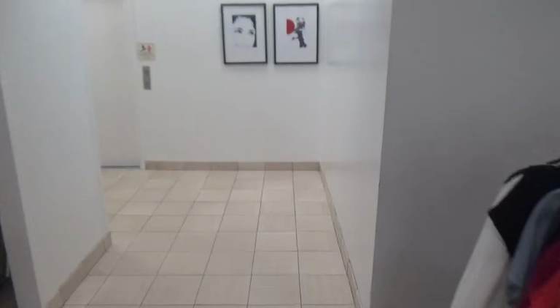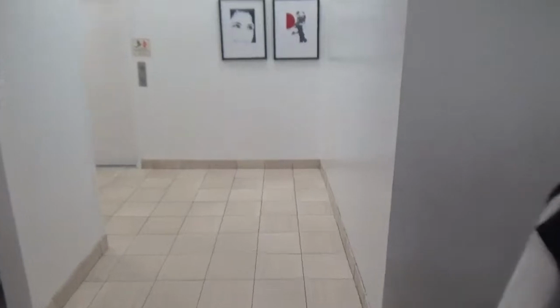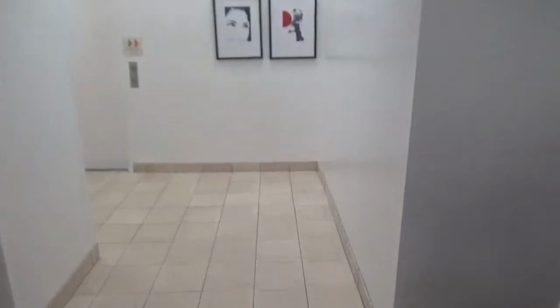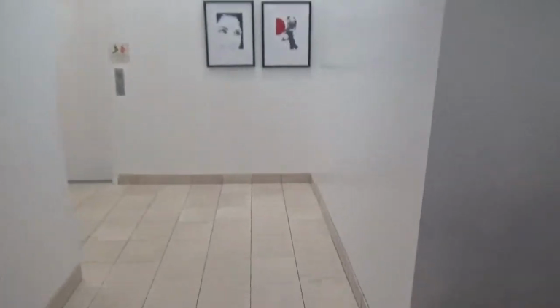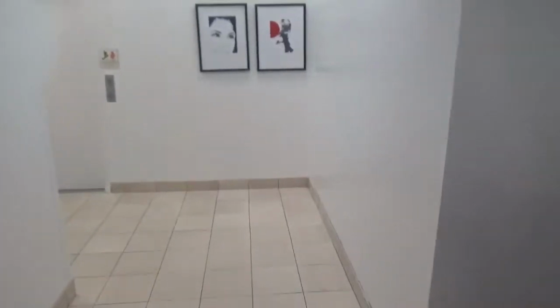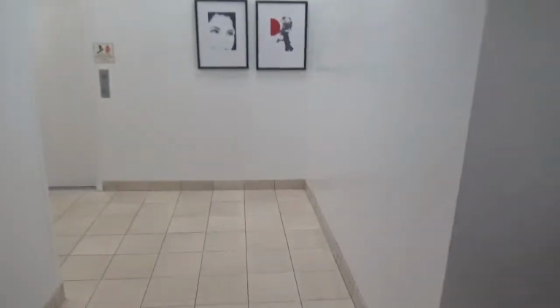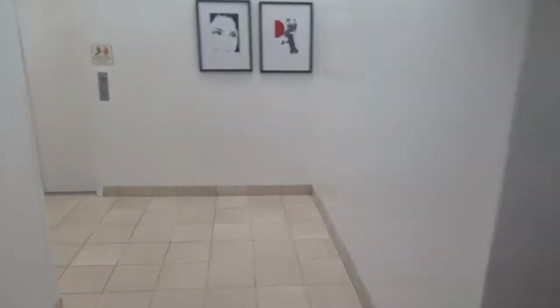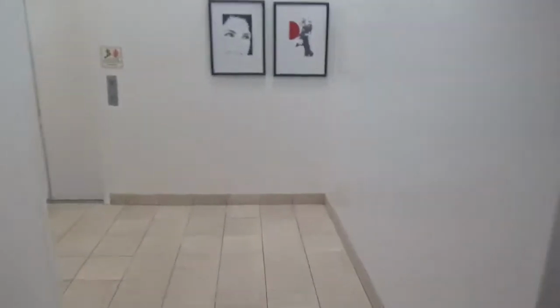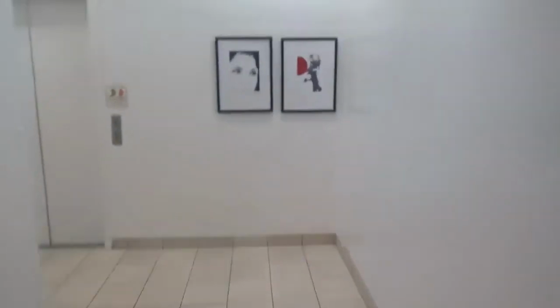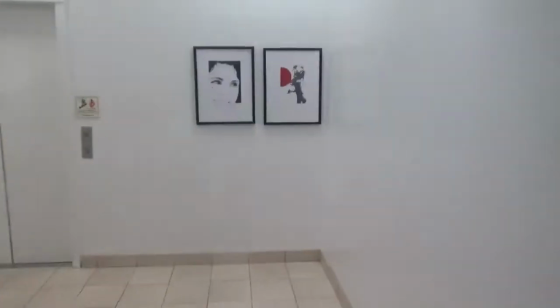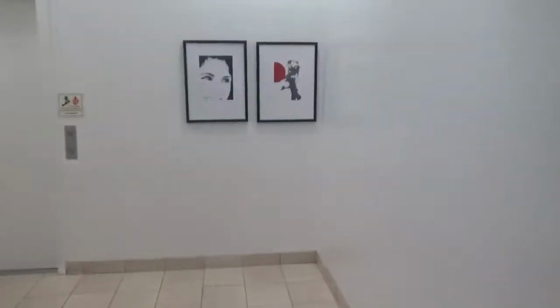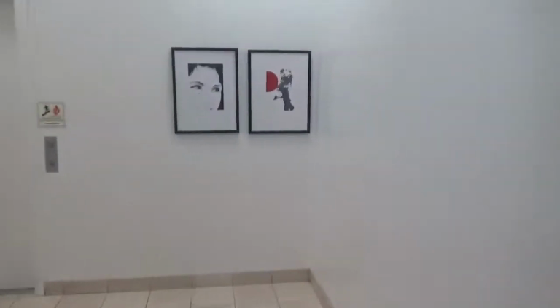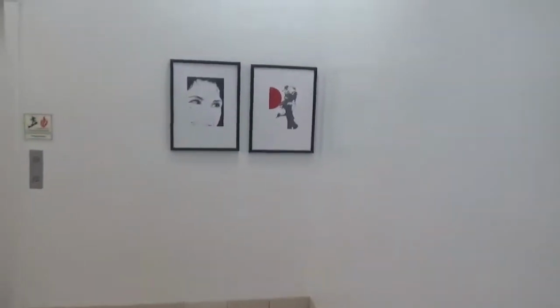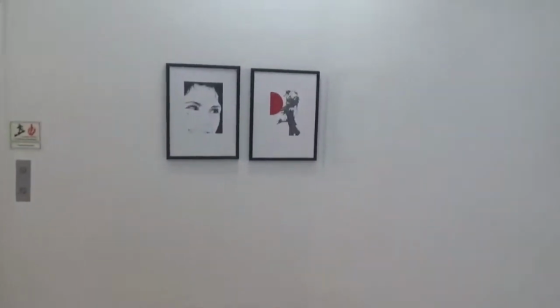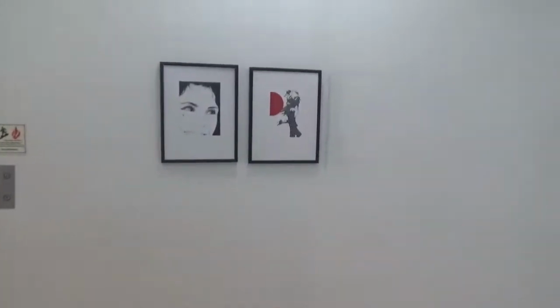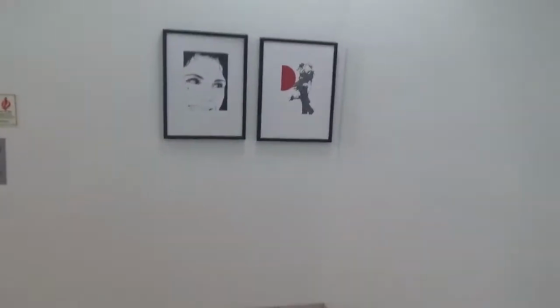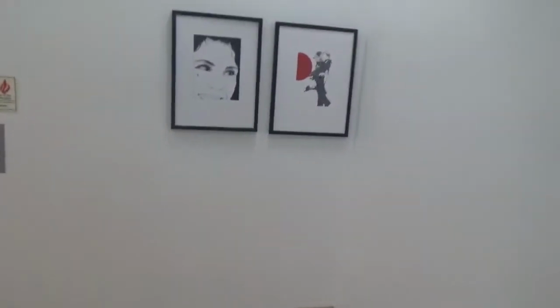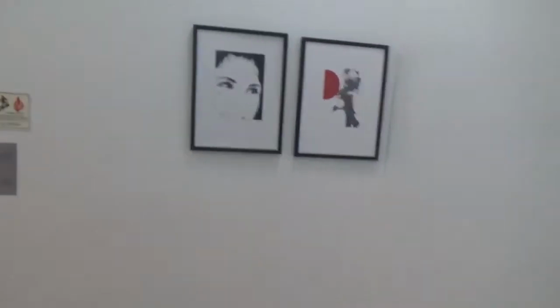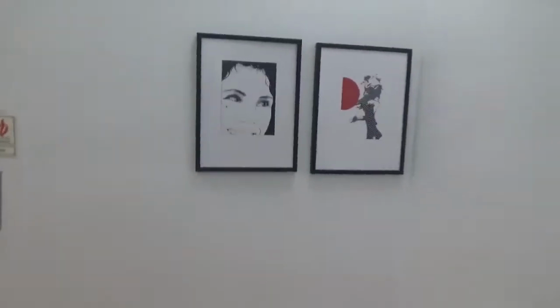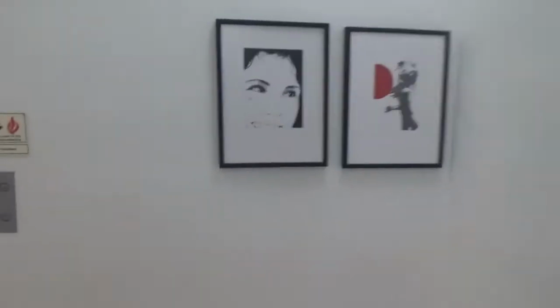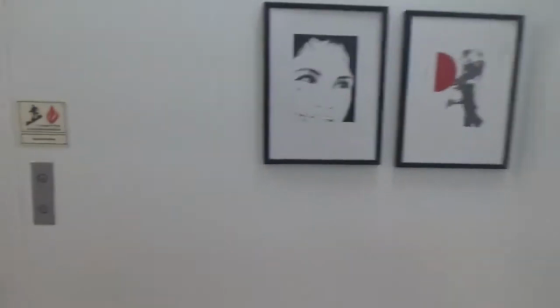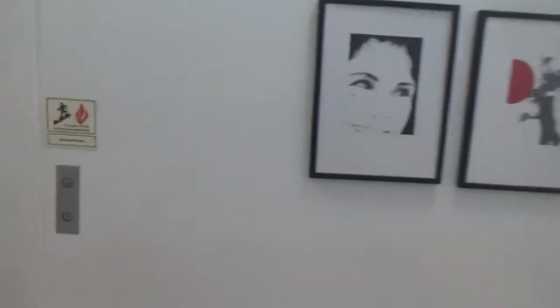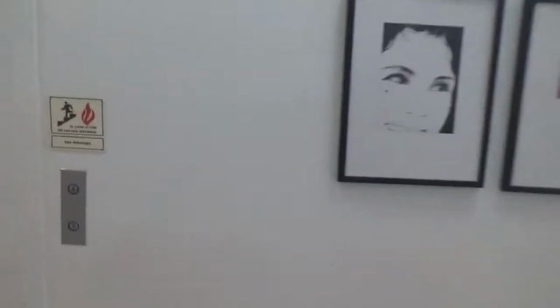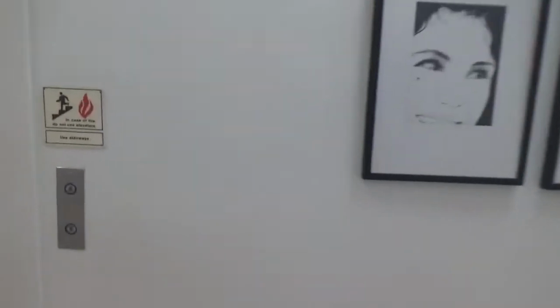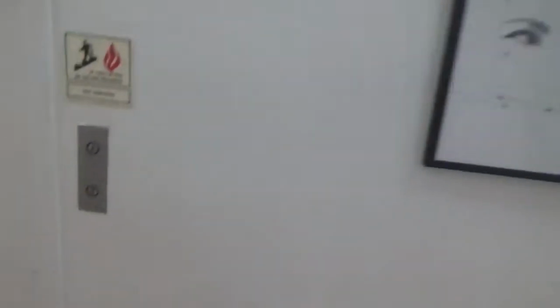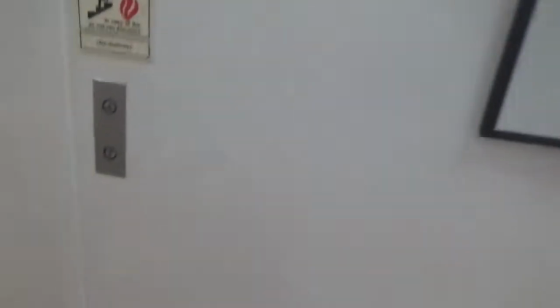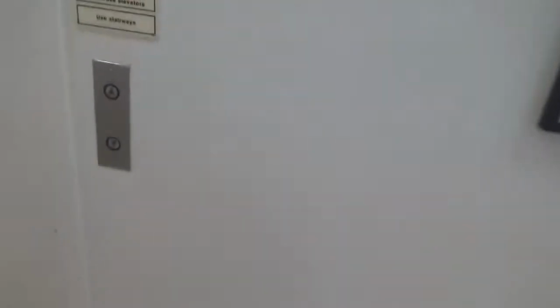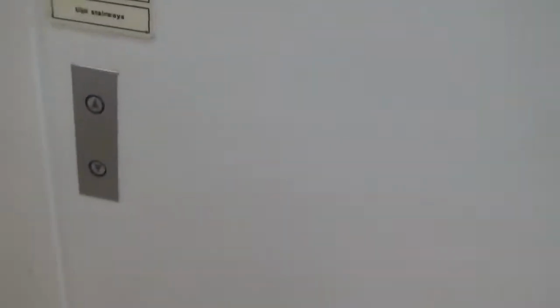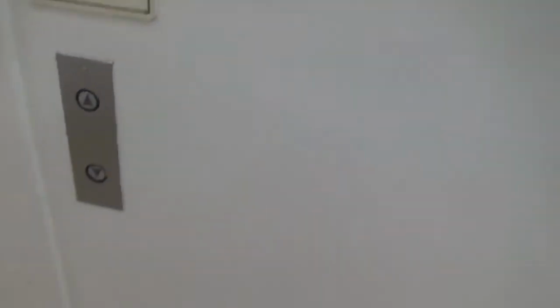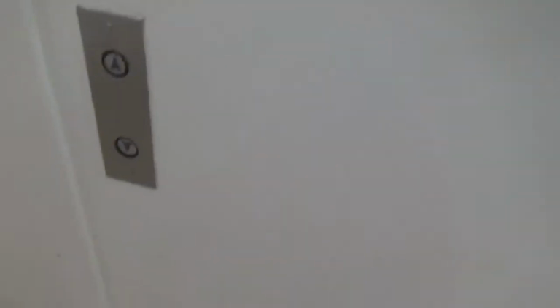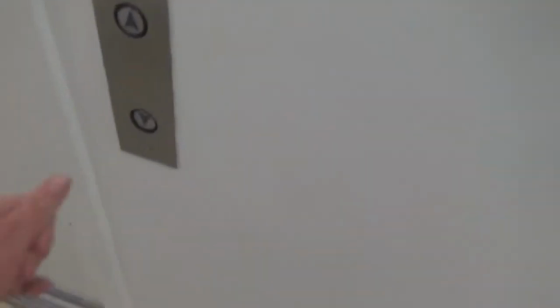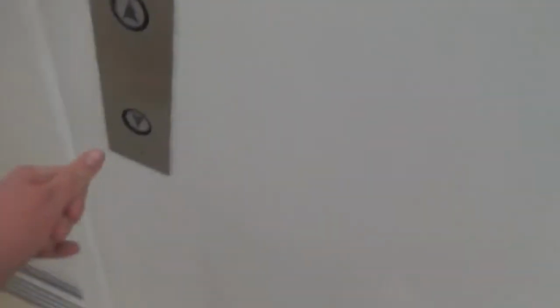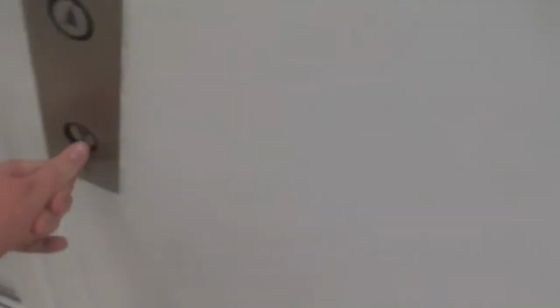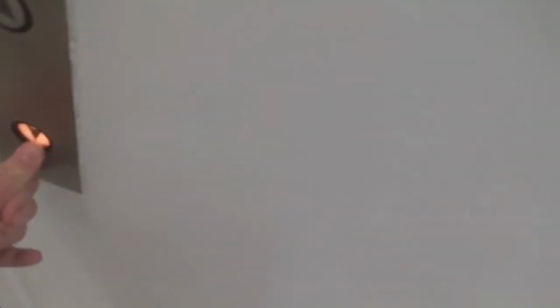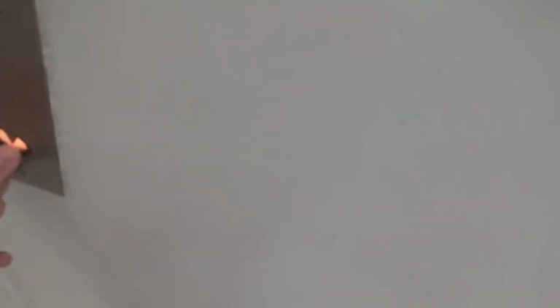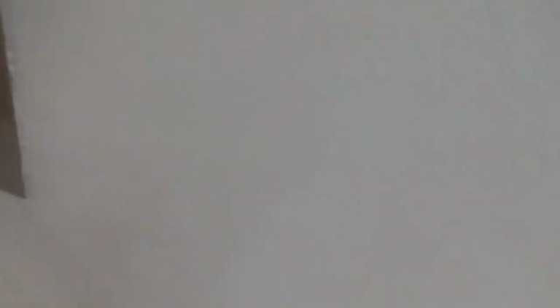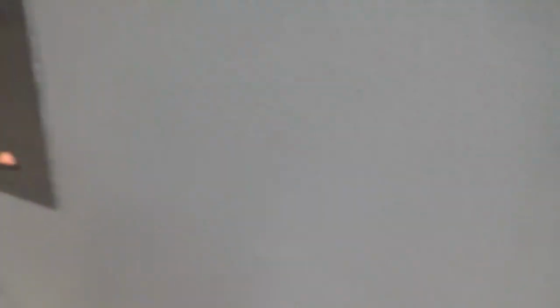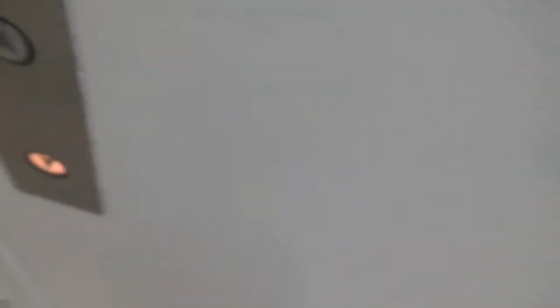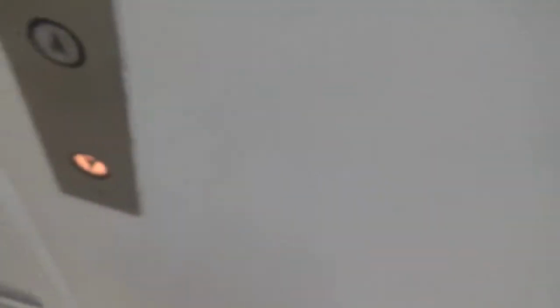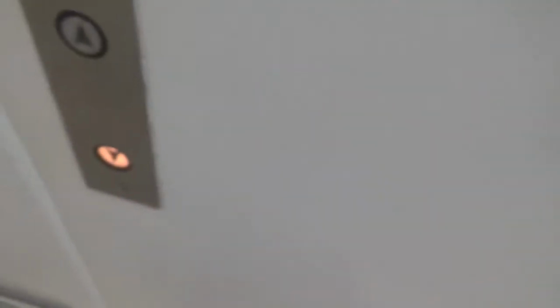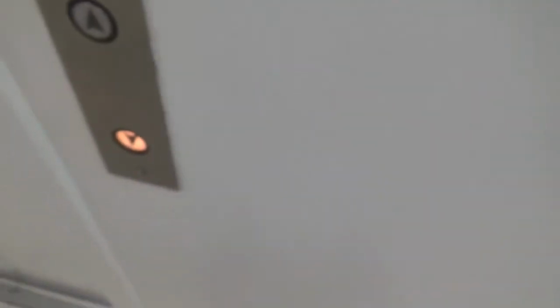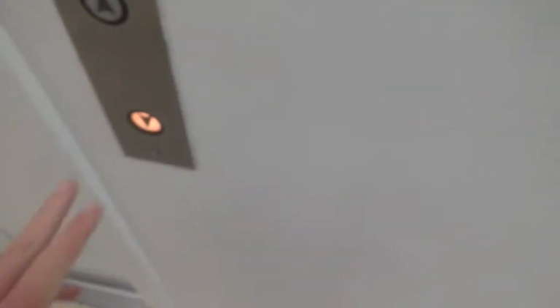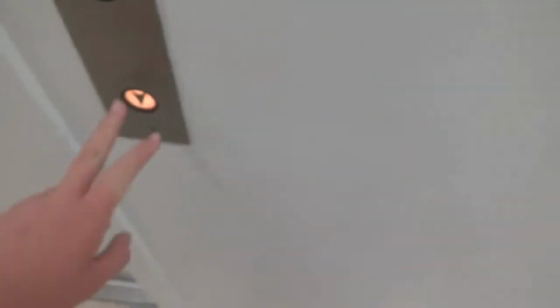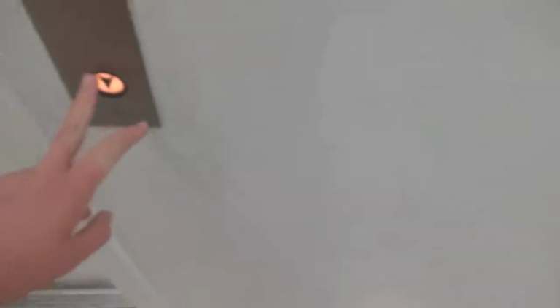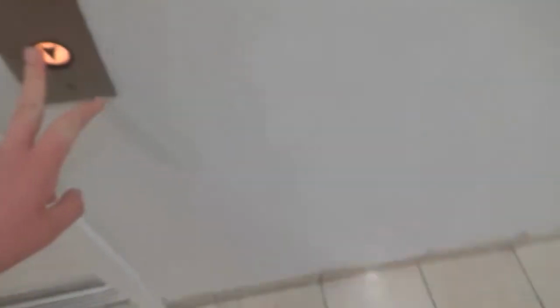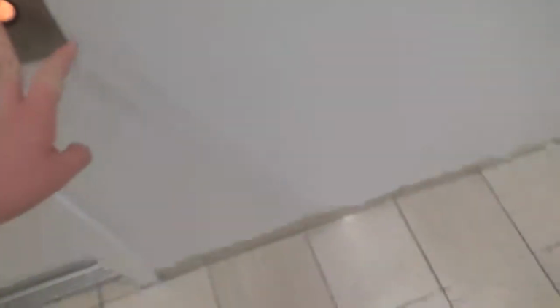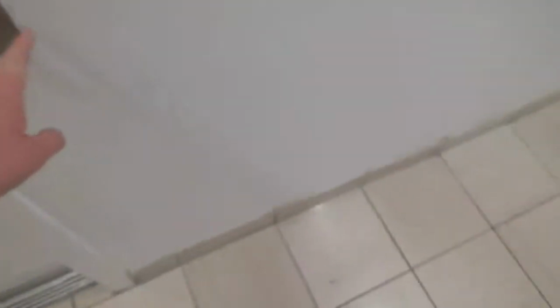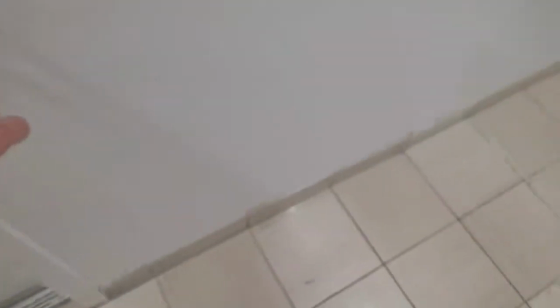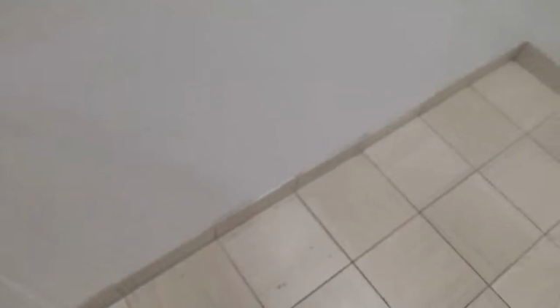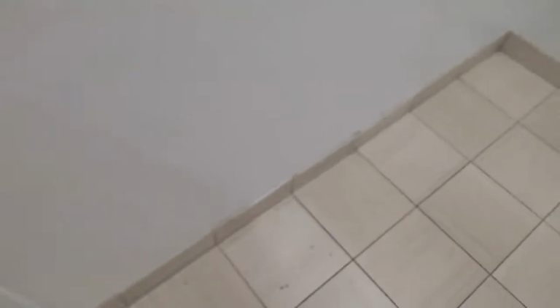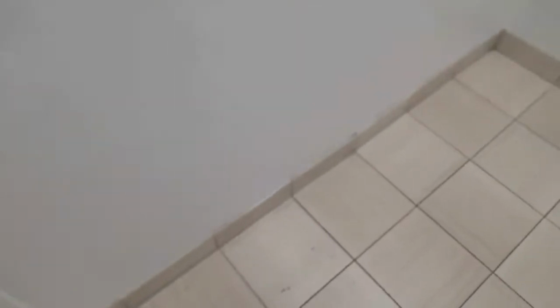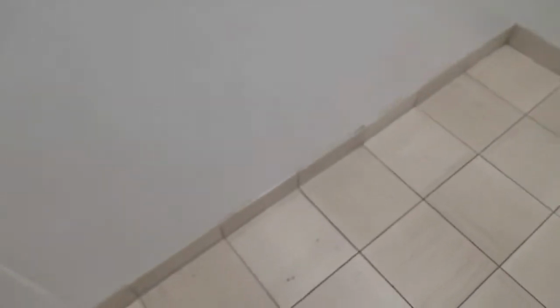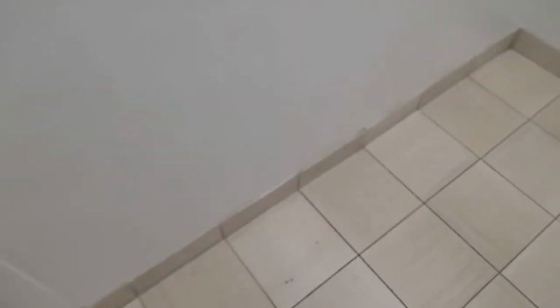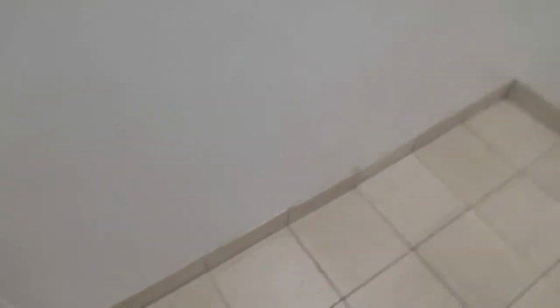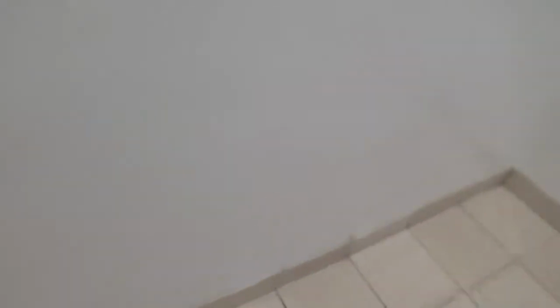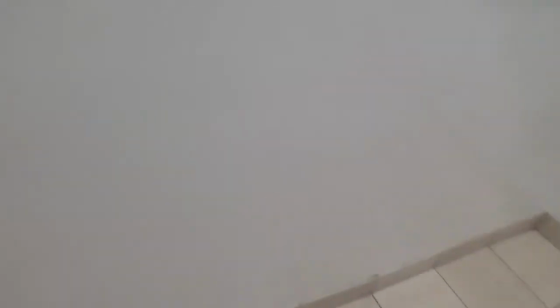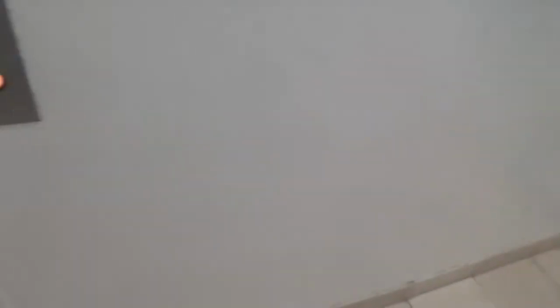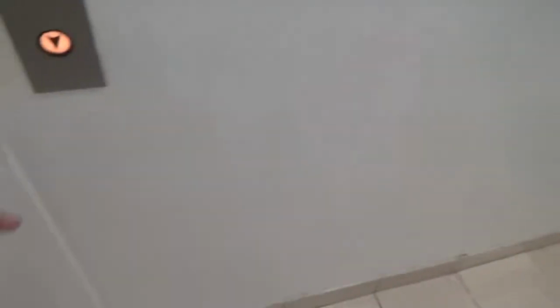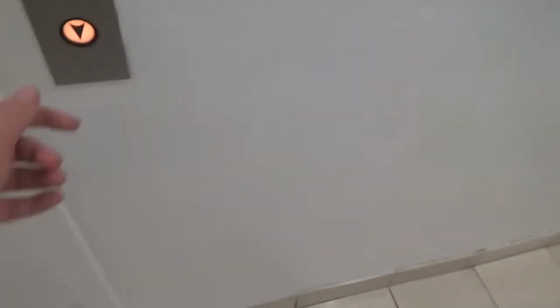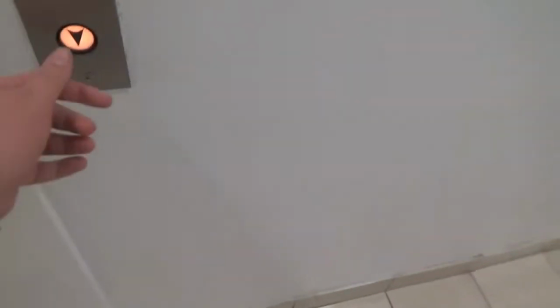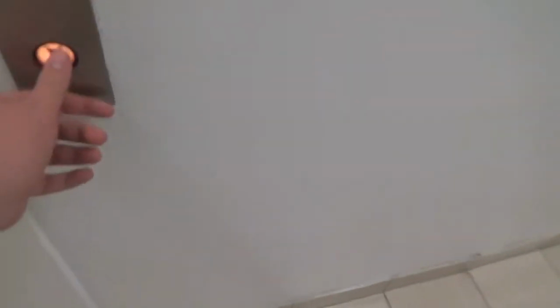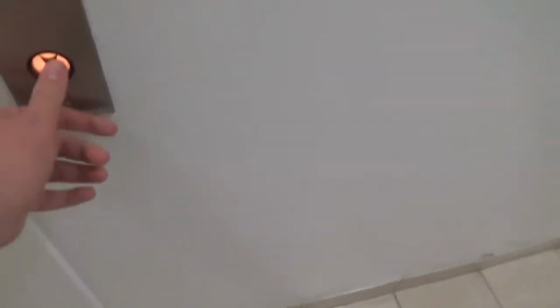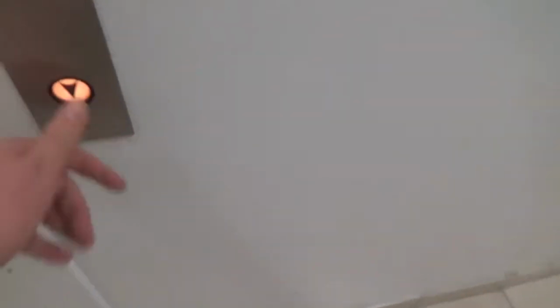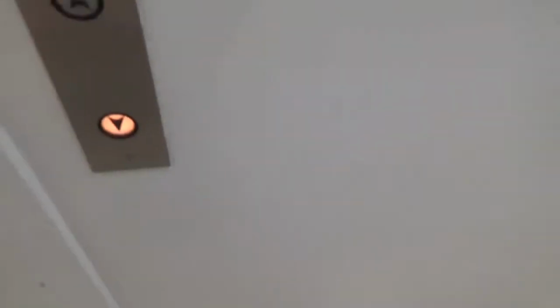This is the elevator at Macy's in Ross Park Mall. We'll start off by going down.